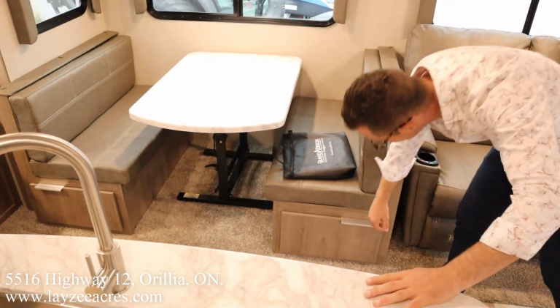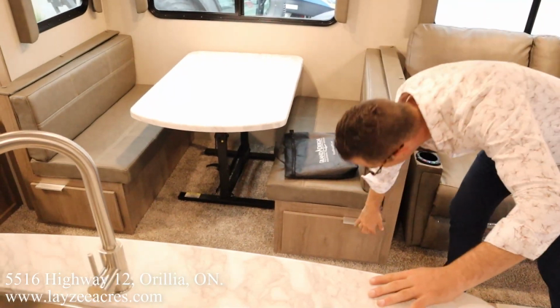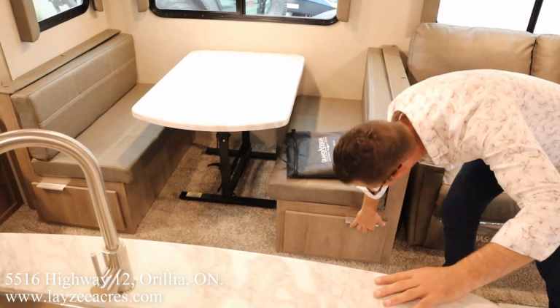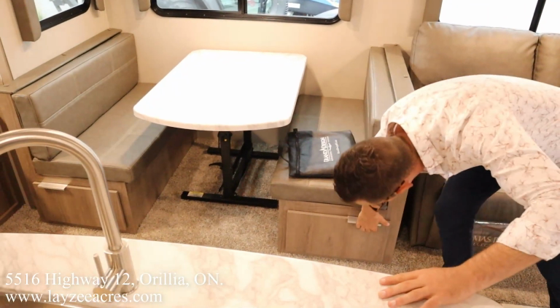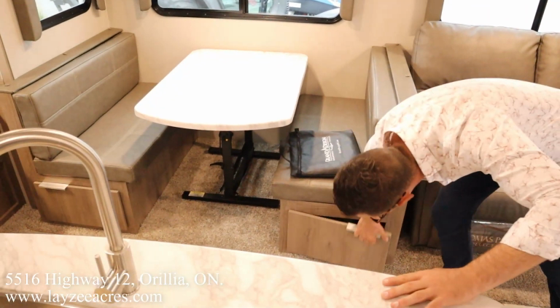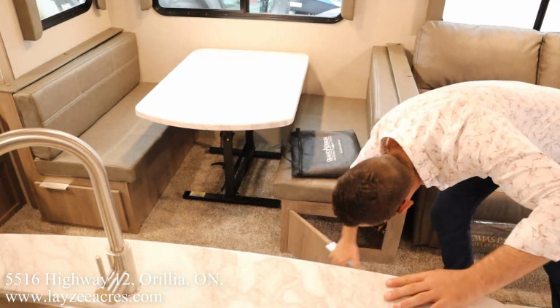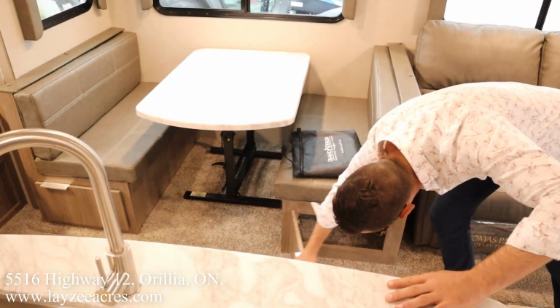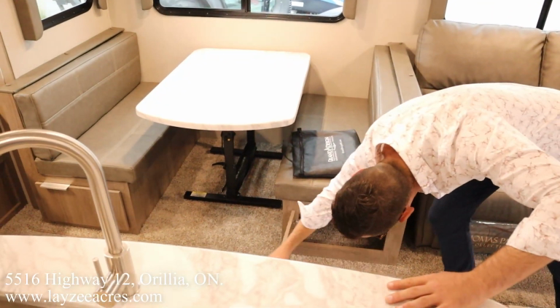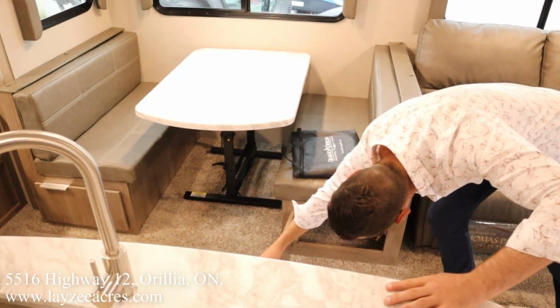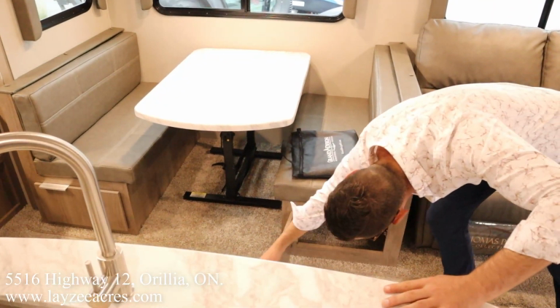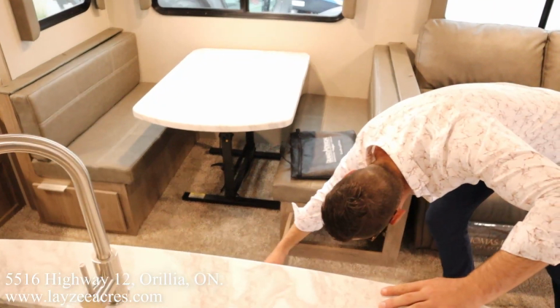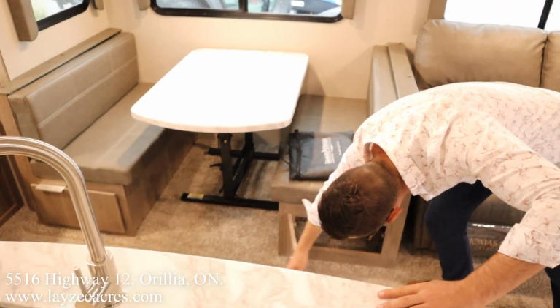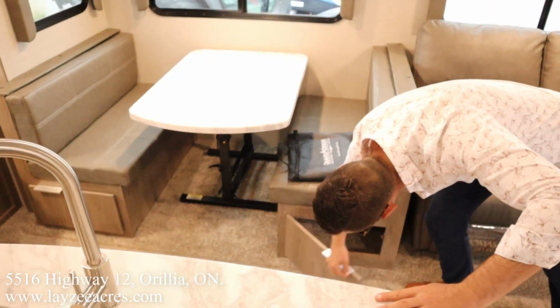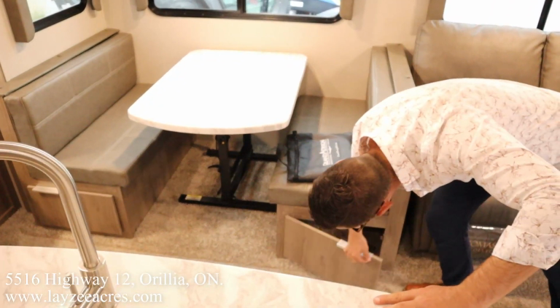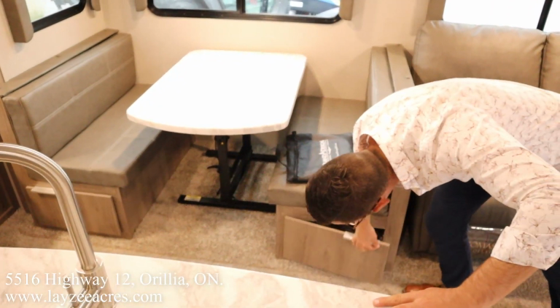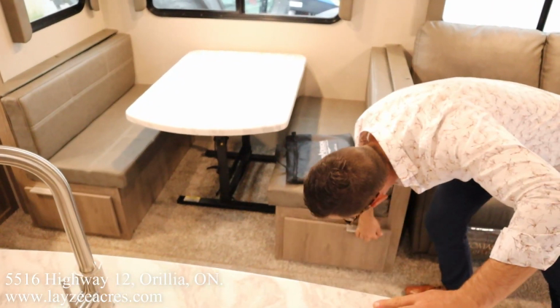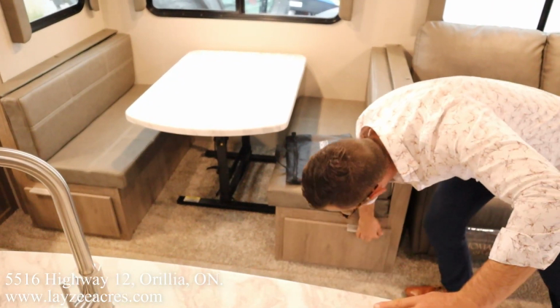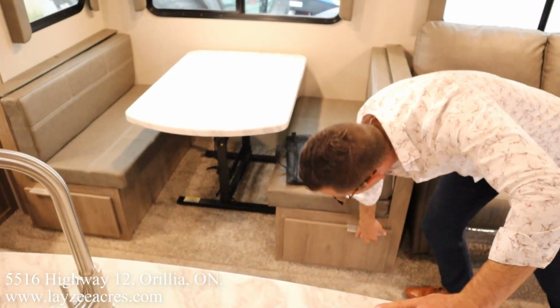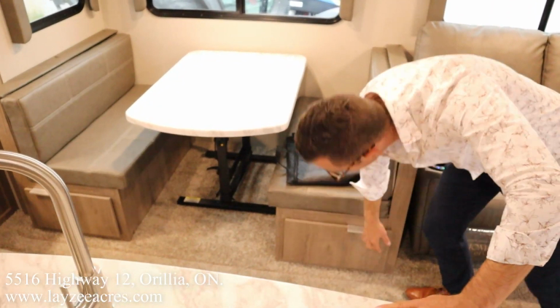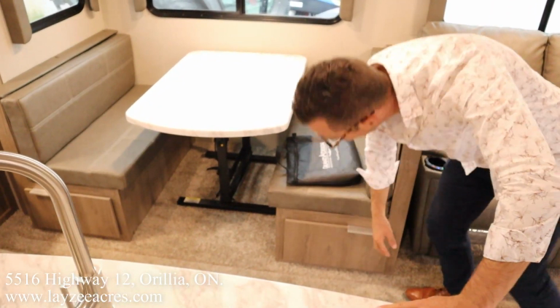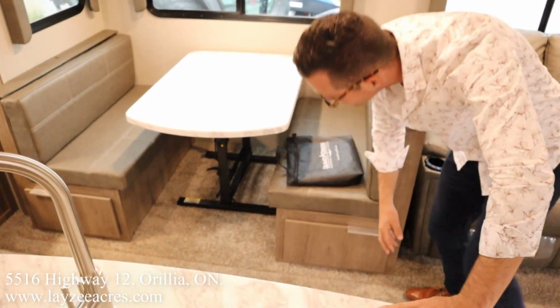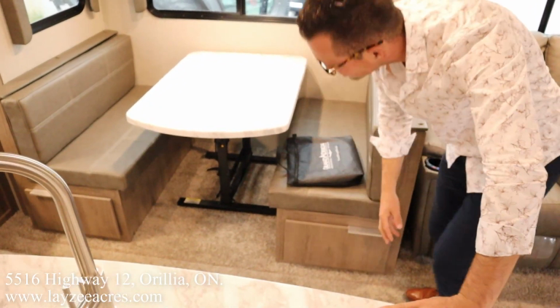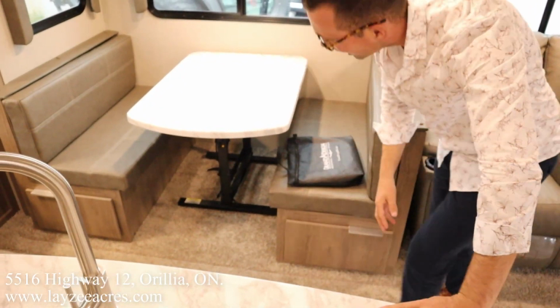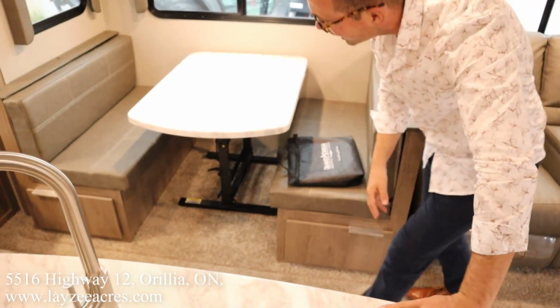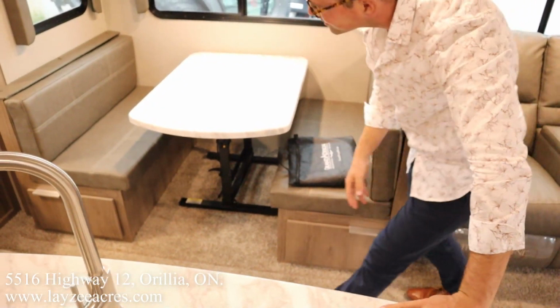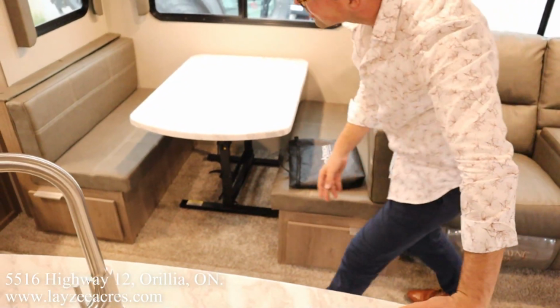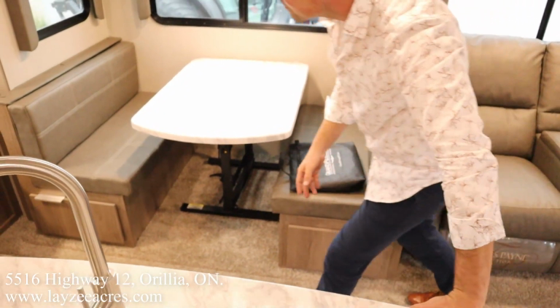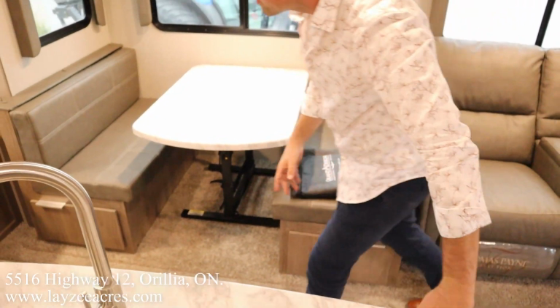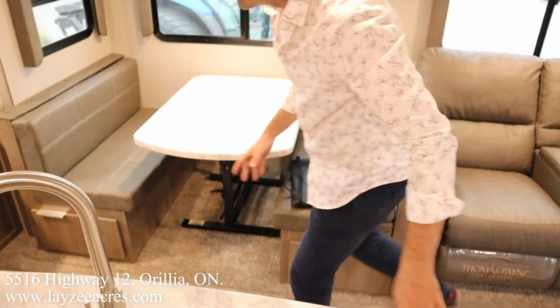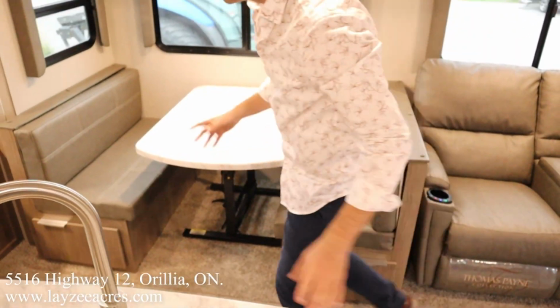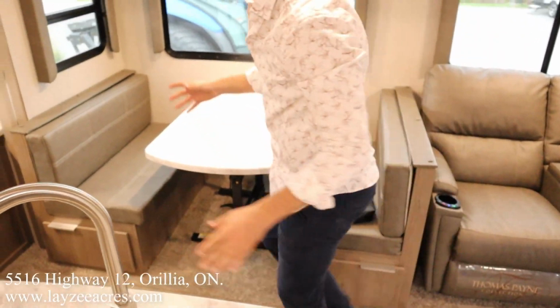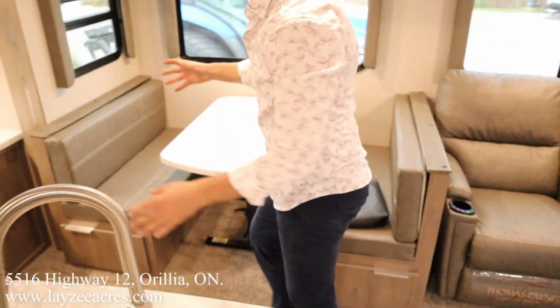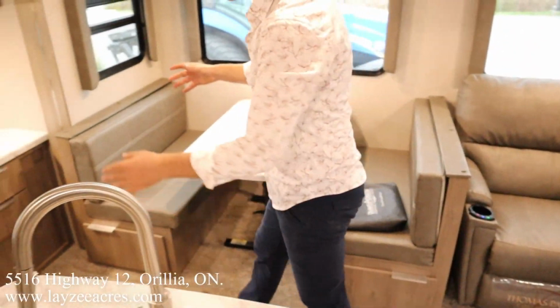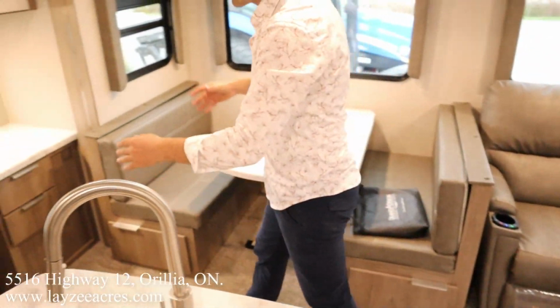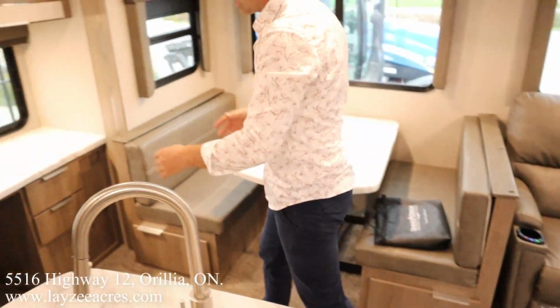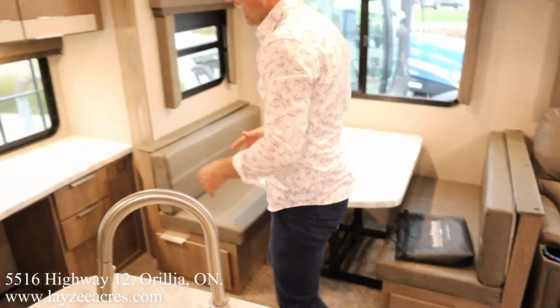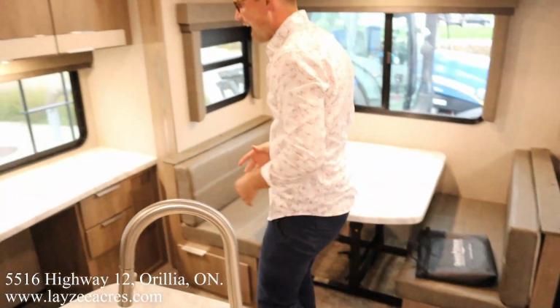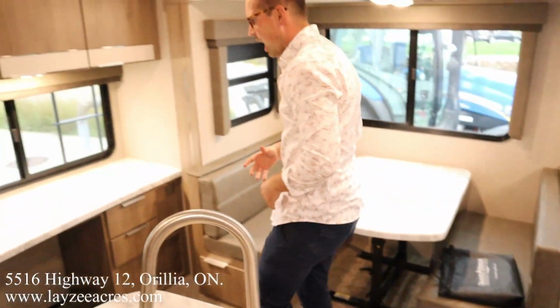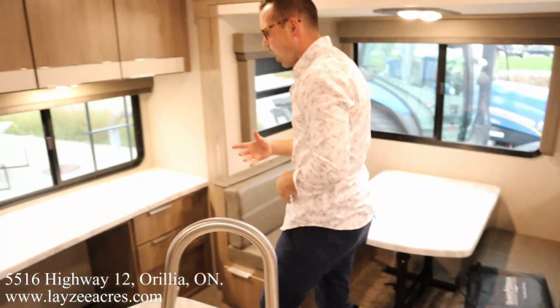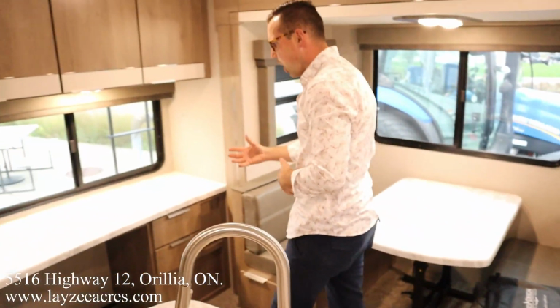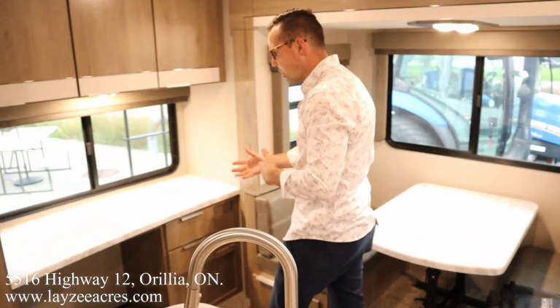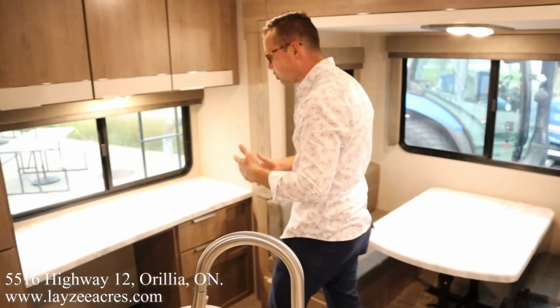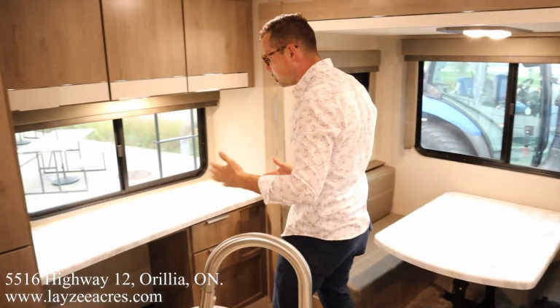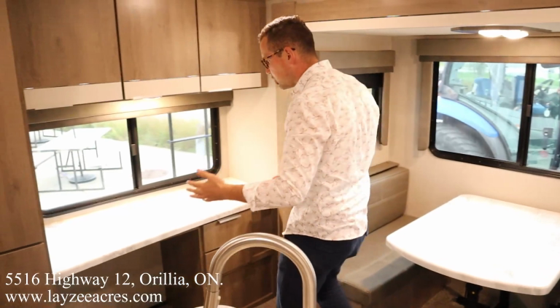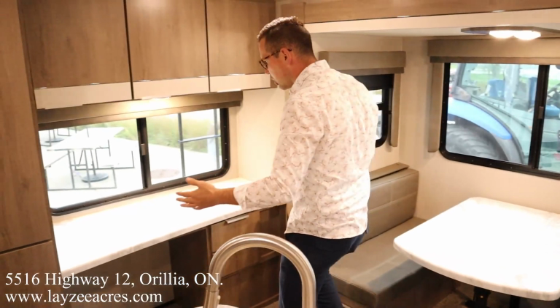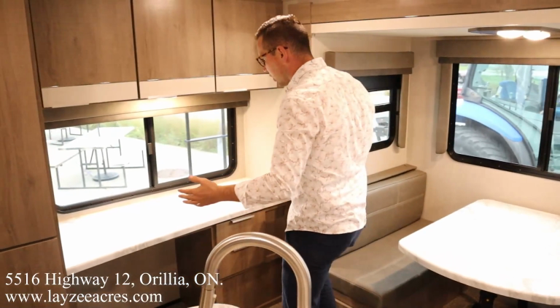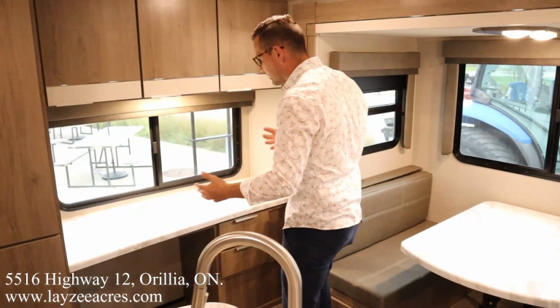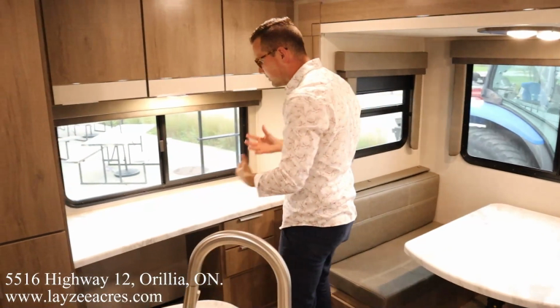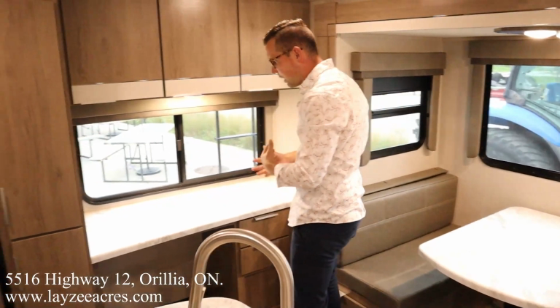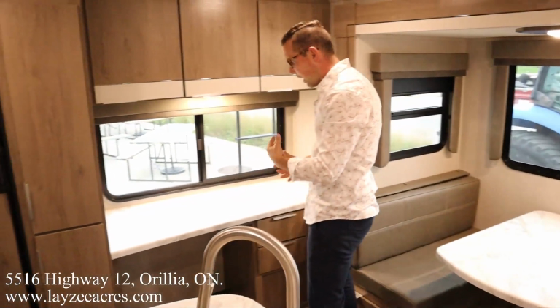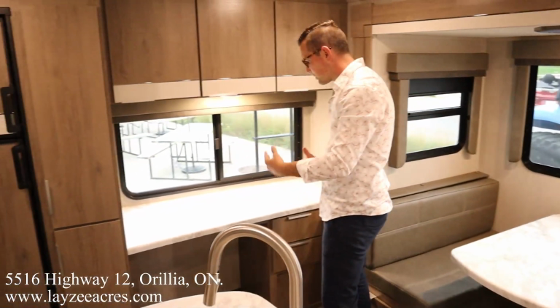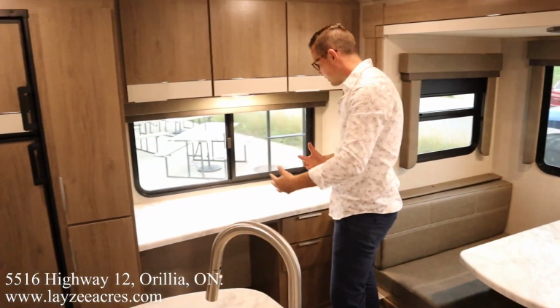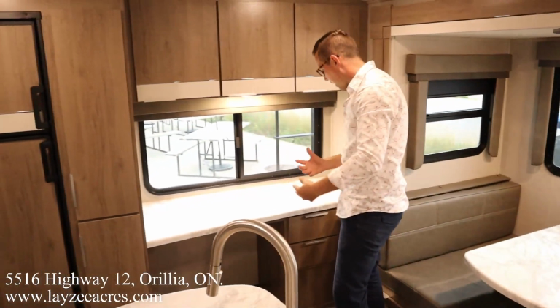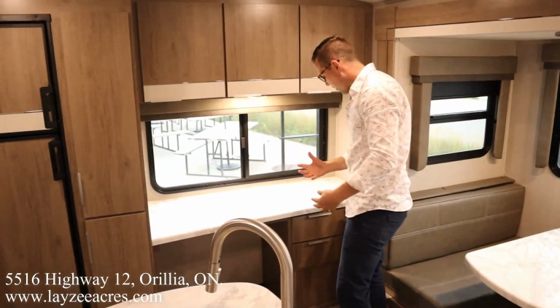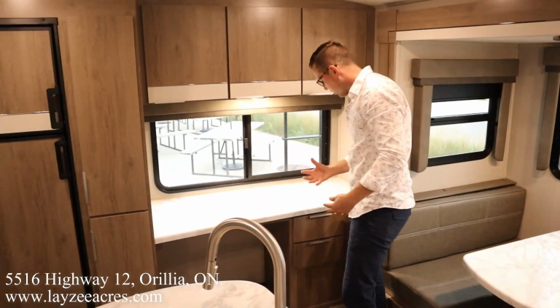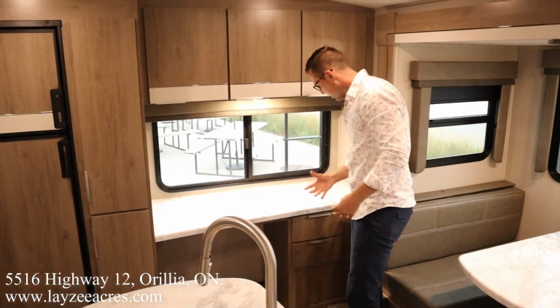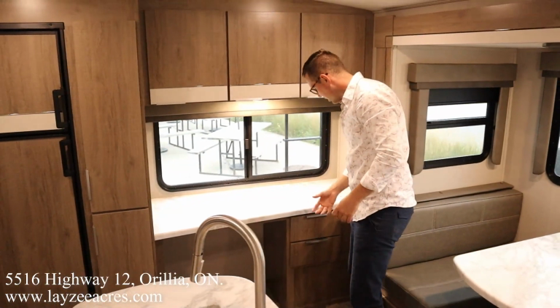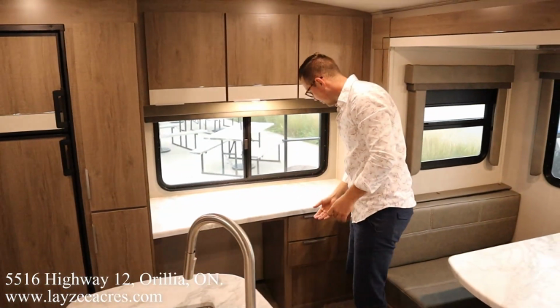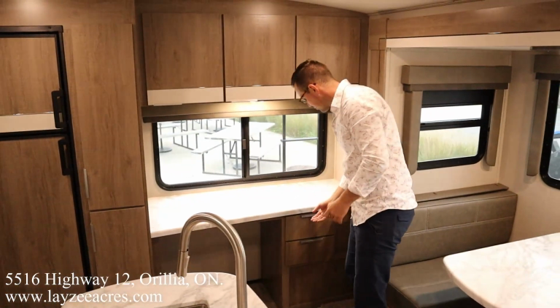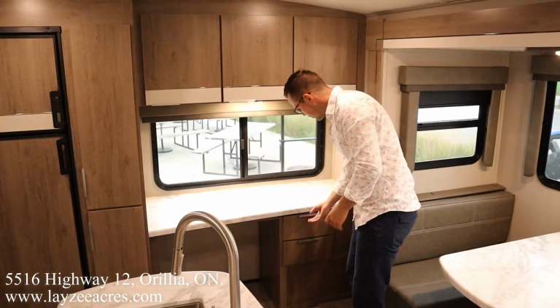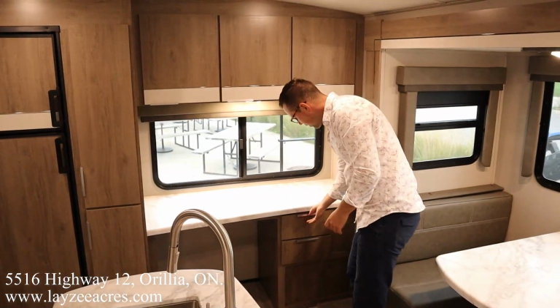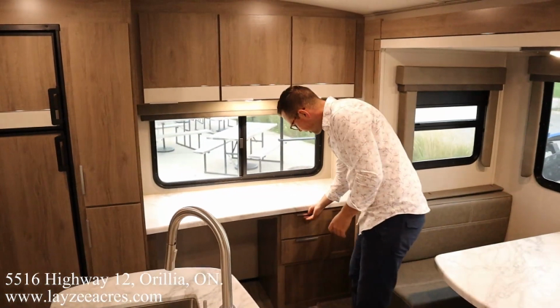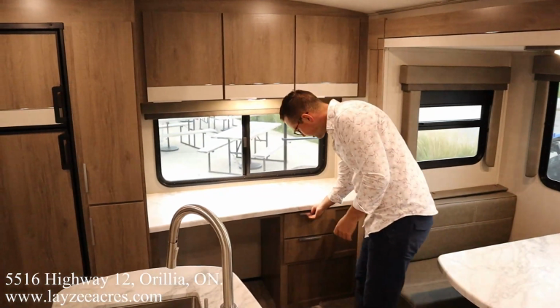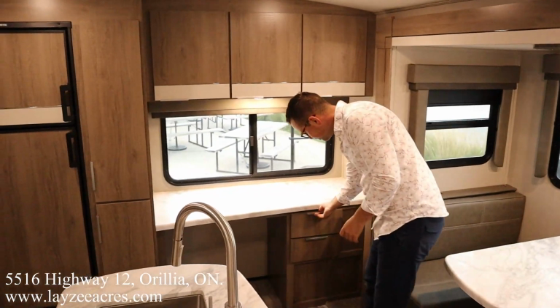We have our hutch desk area in through here with some storage drawers.